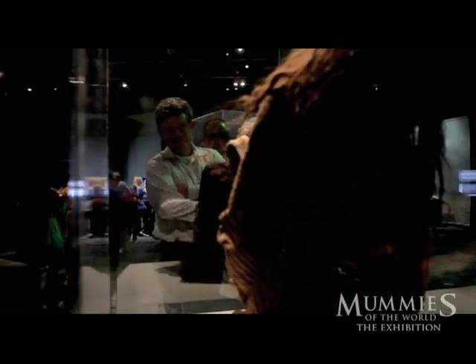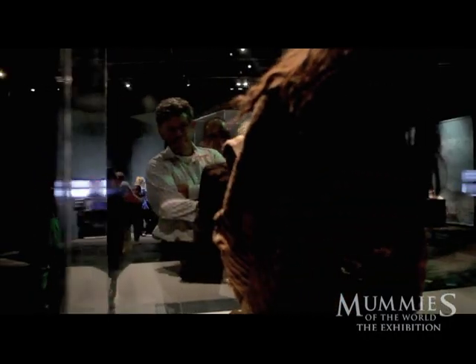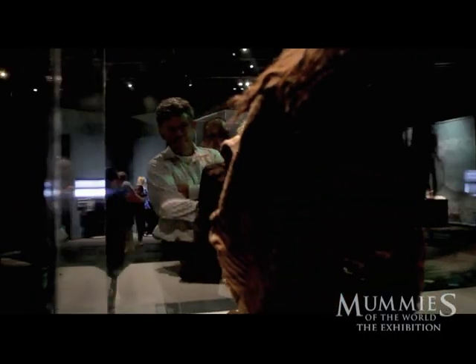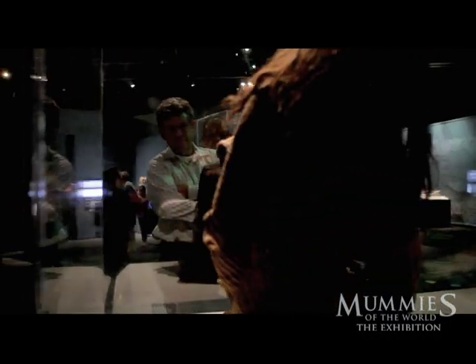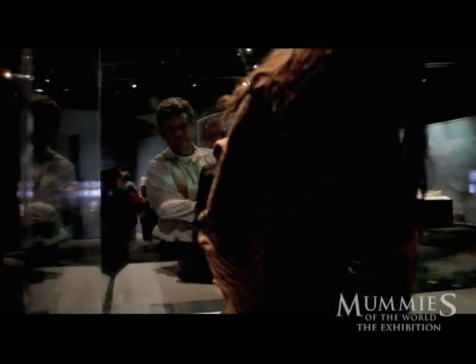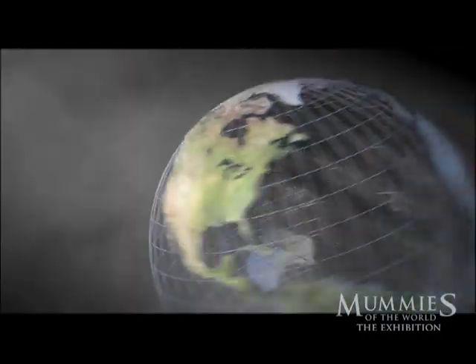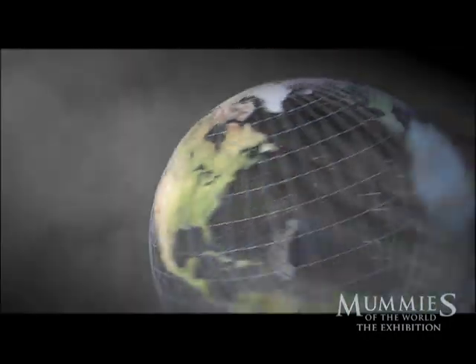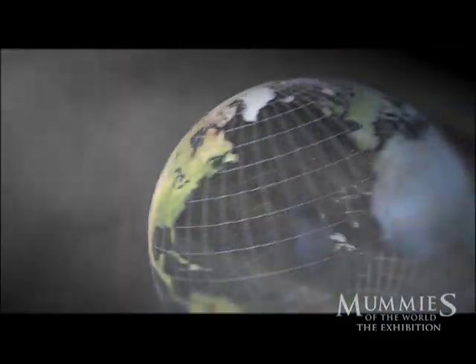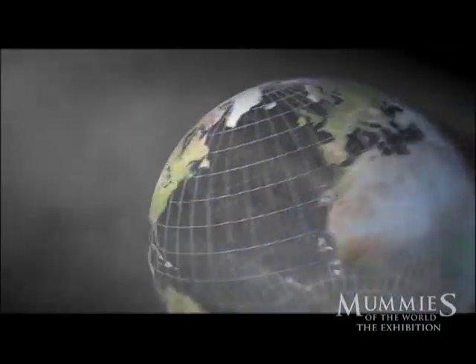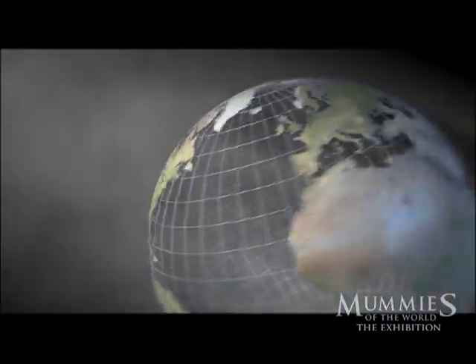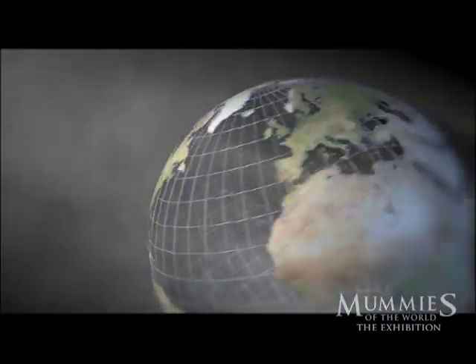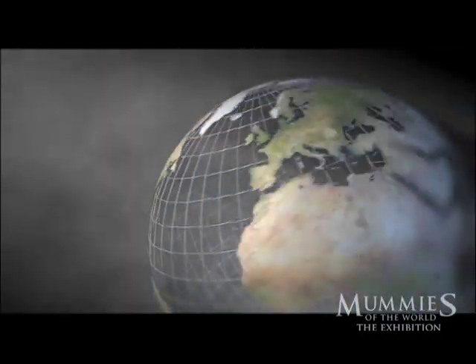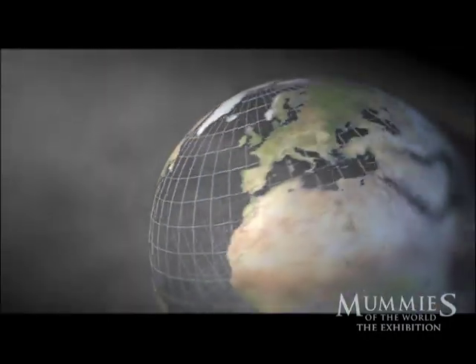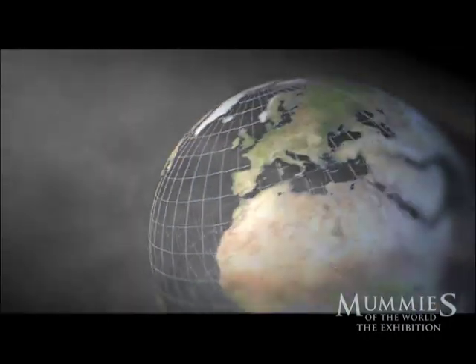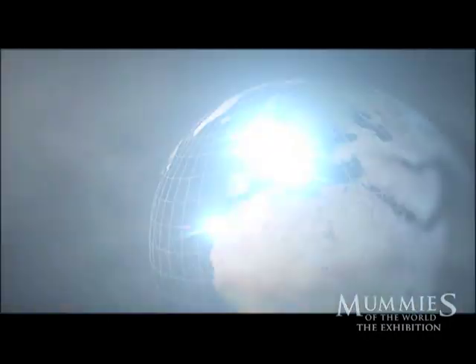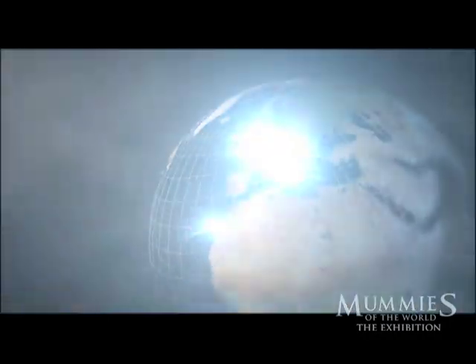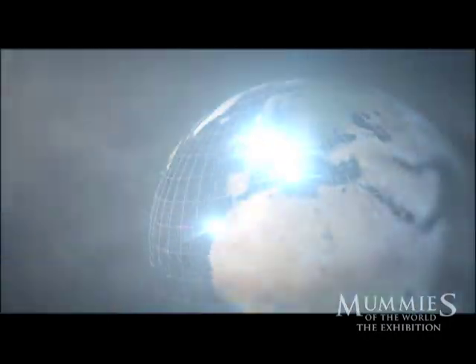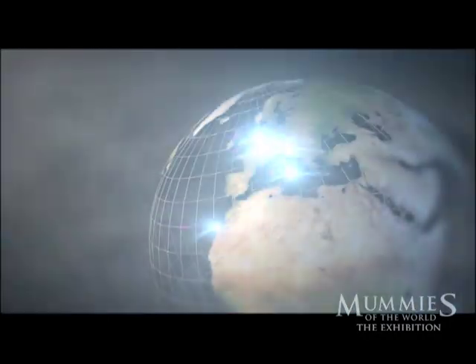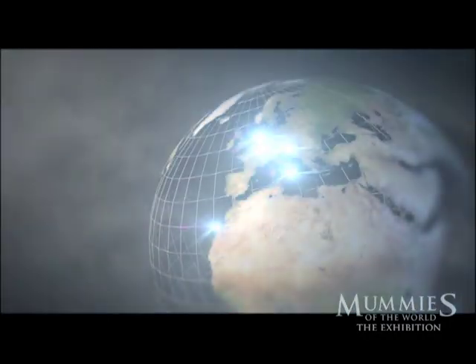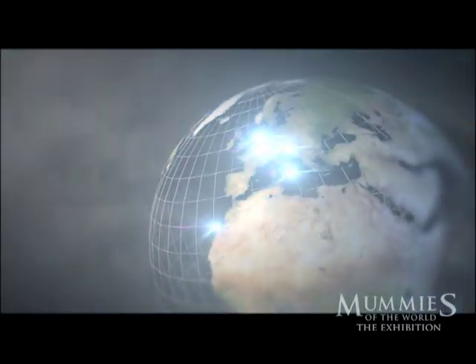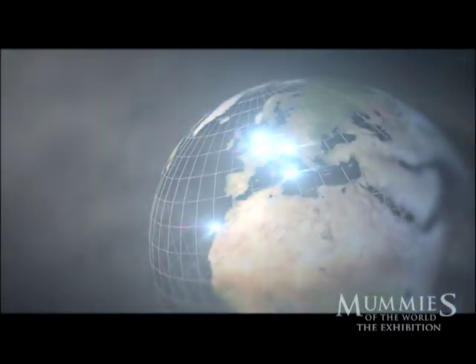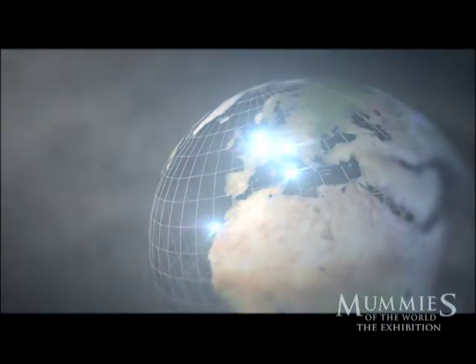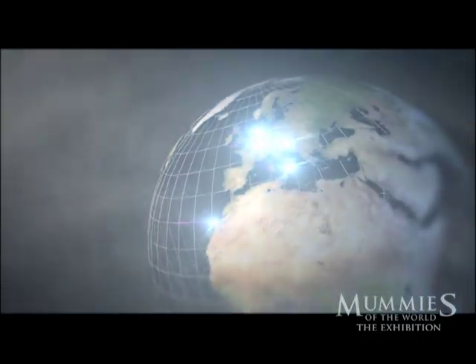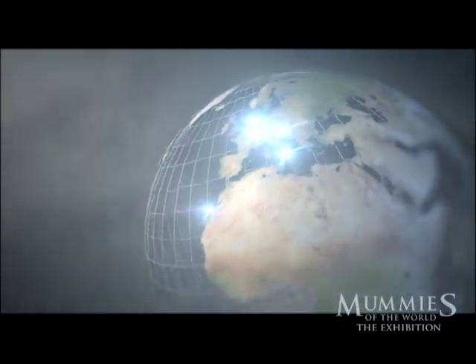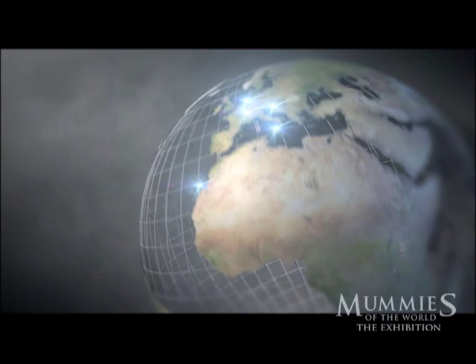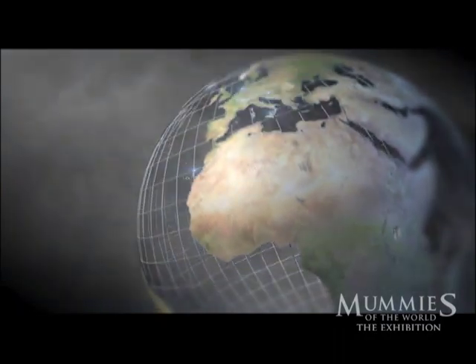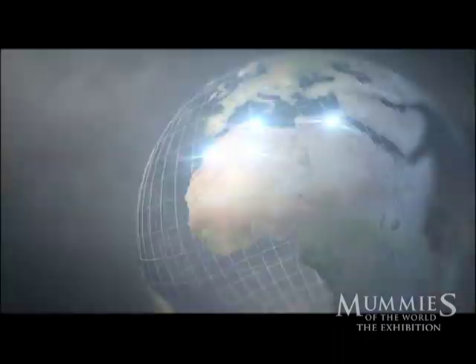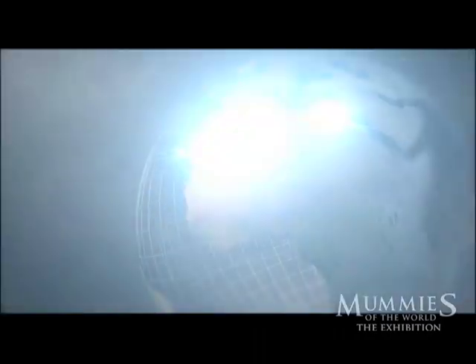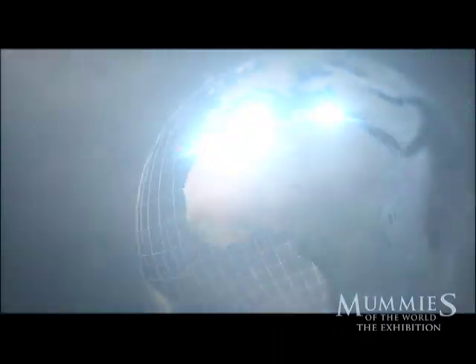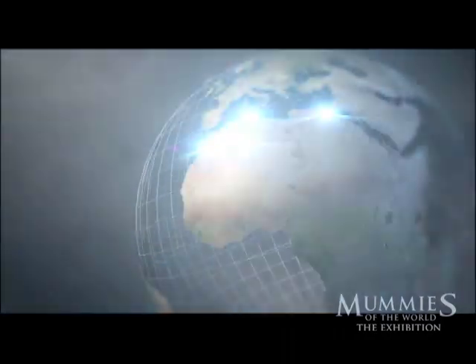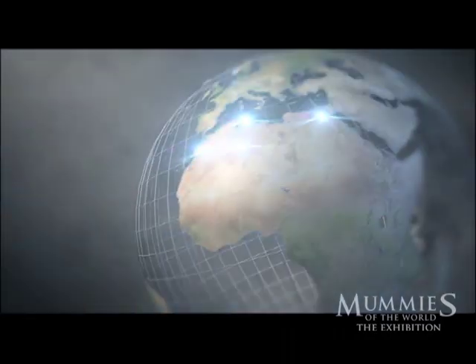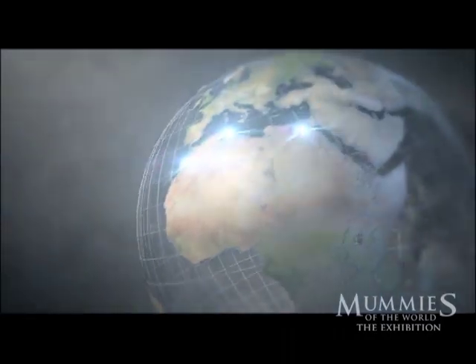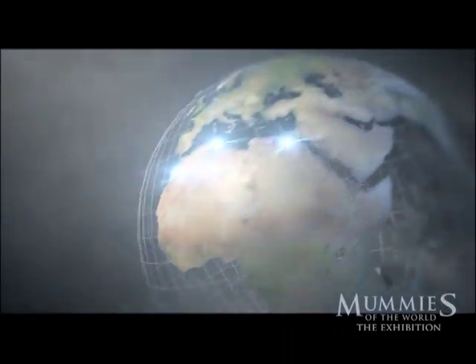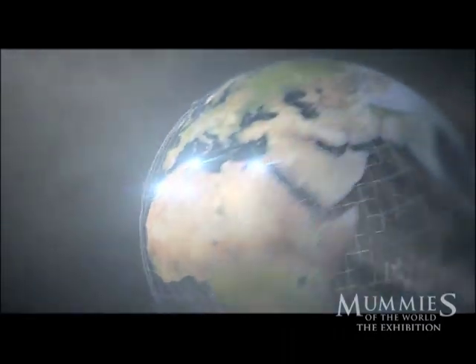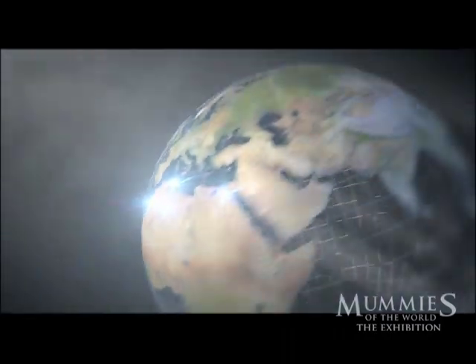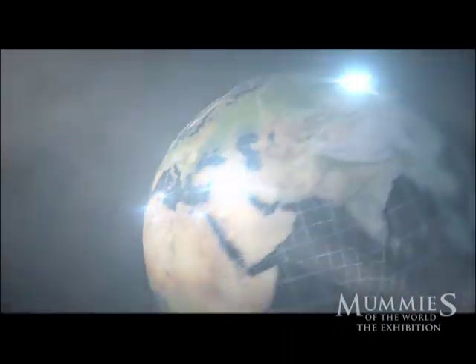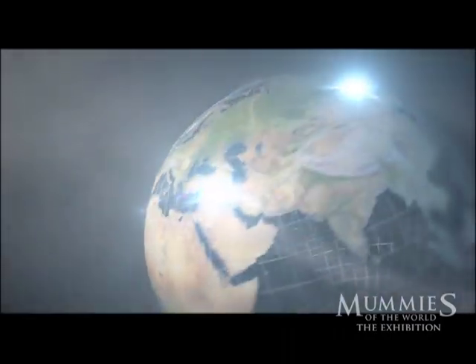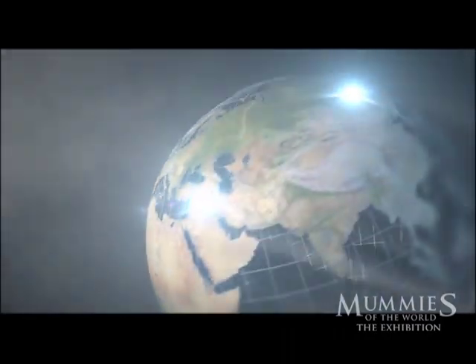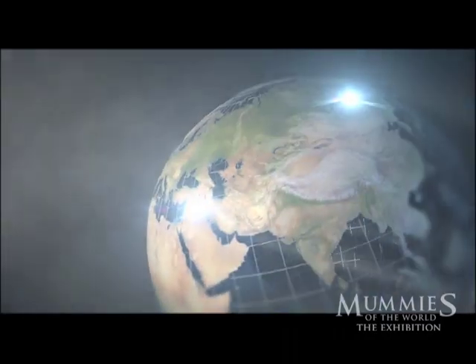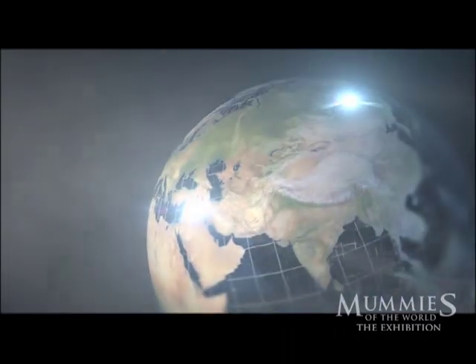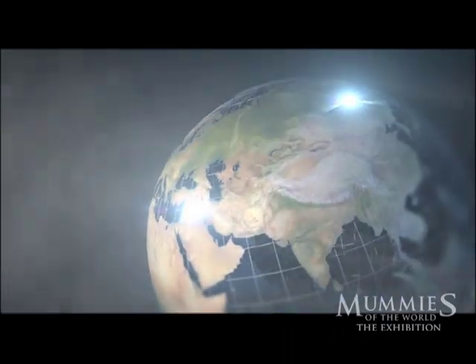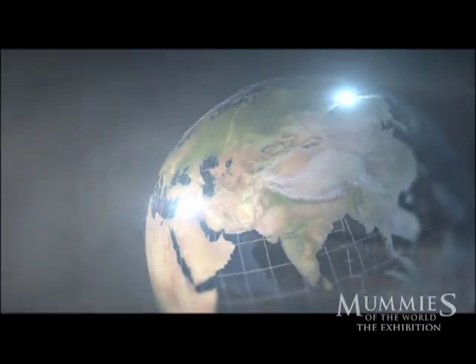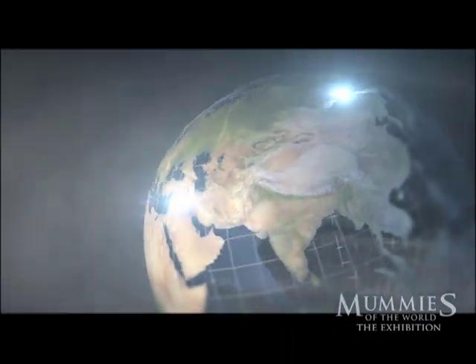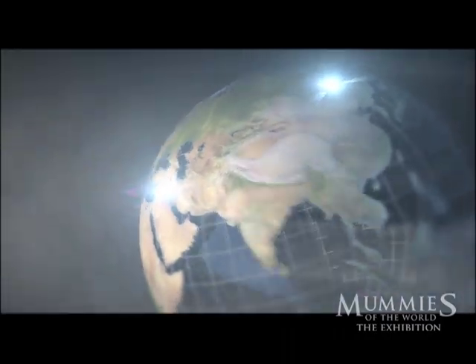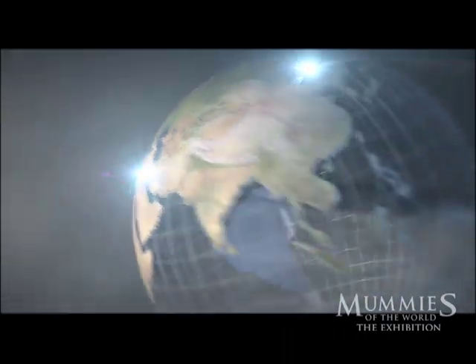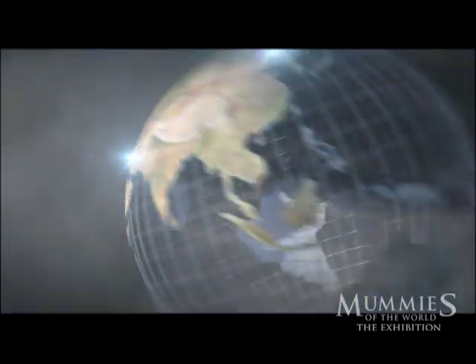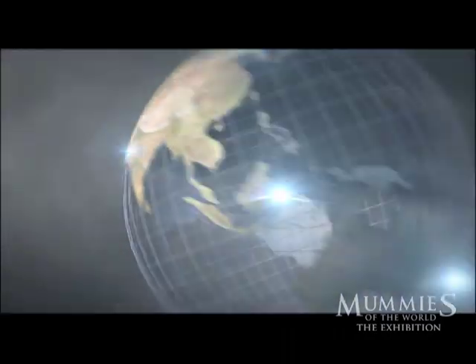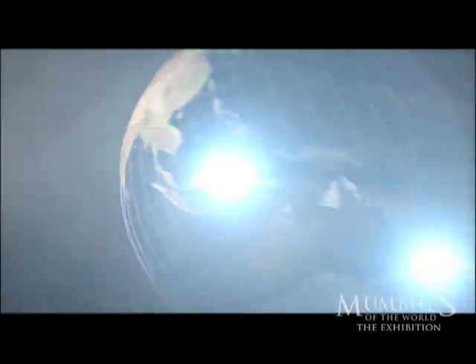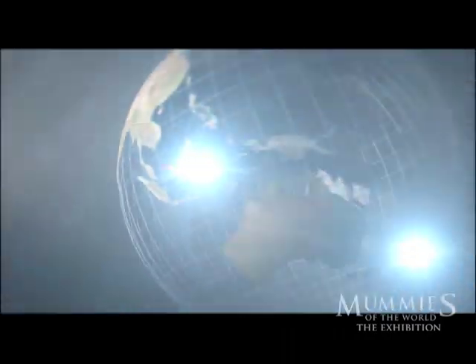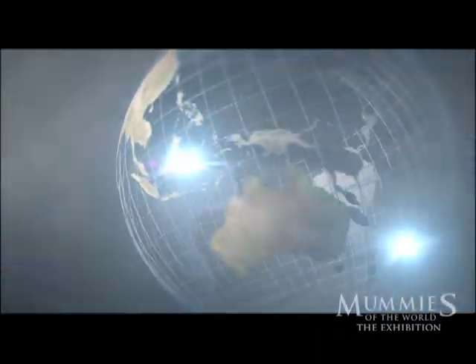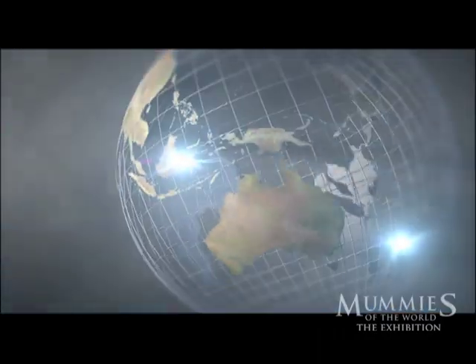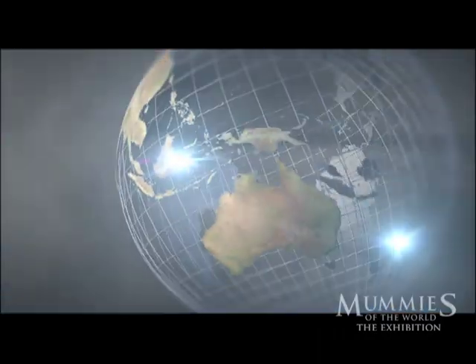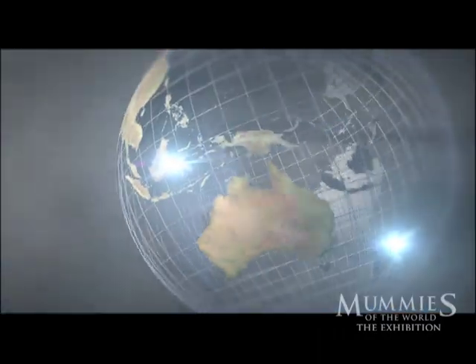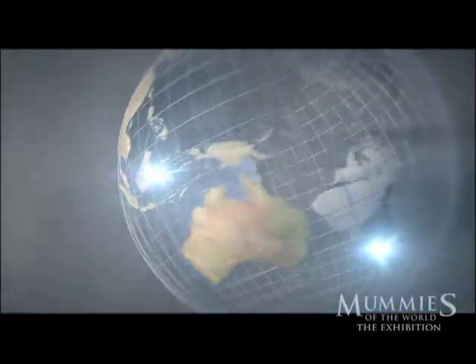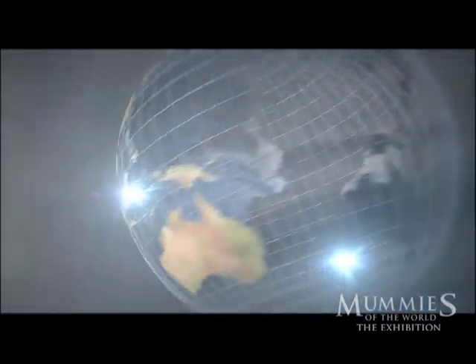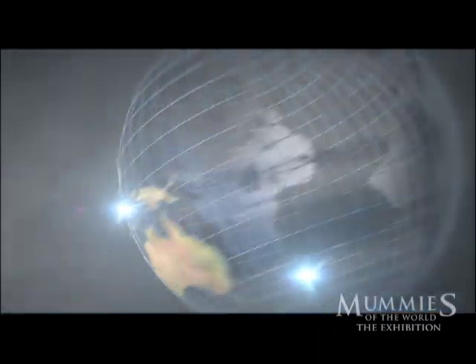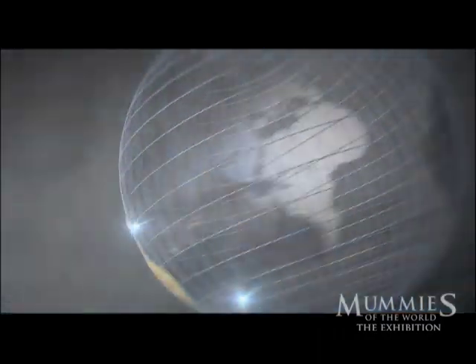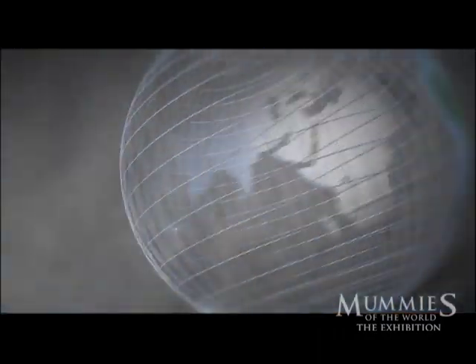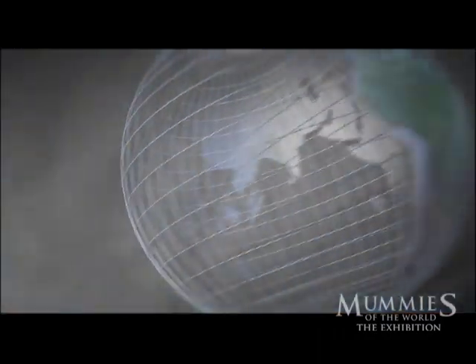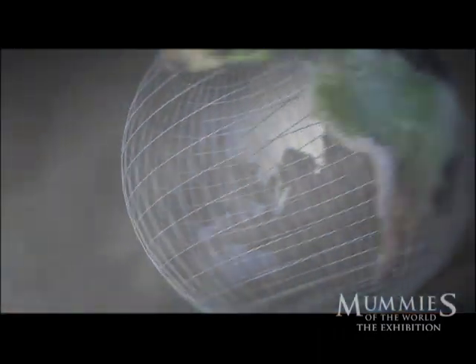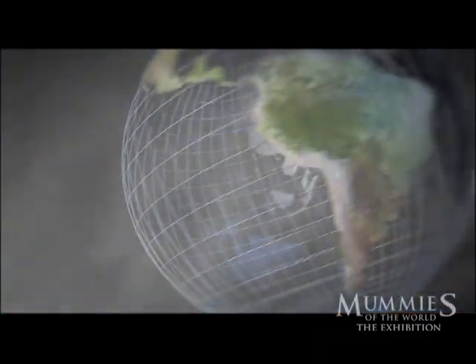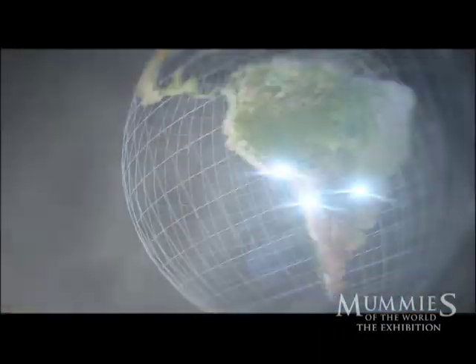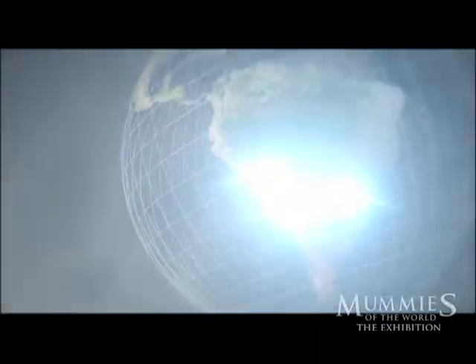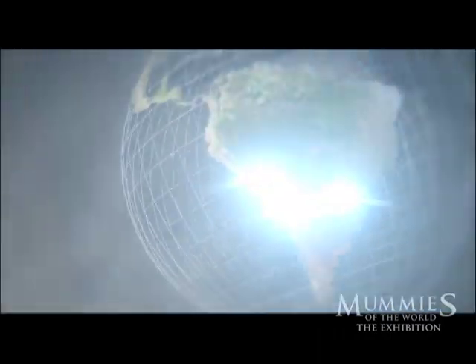Mummies from Europe, Africa, Asia, the South Pacific, and South America.